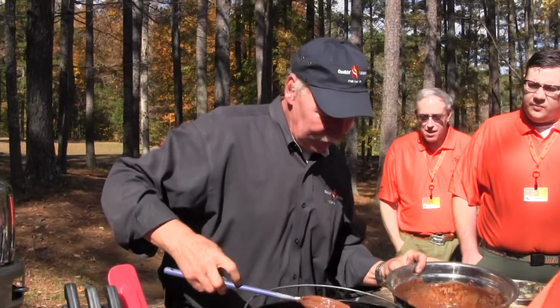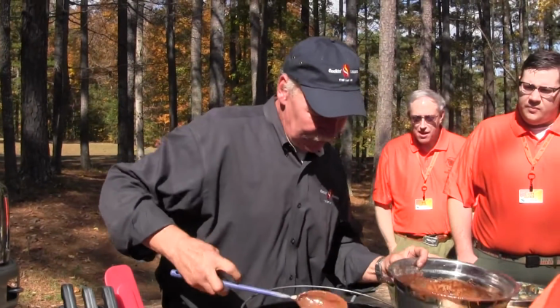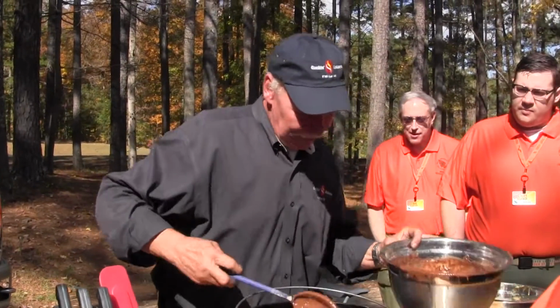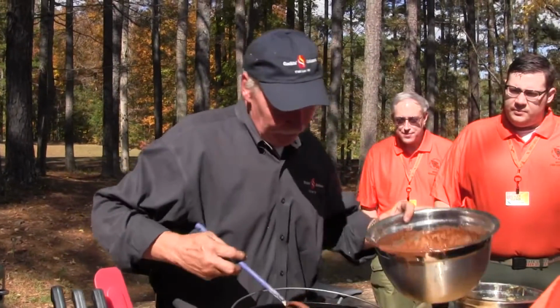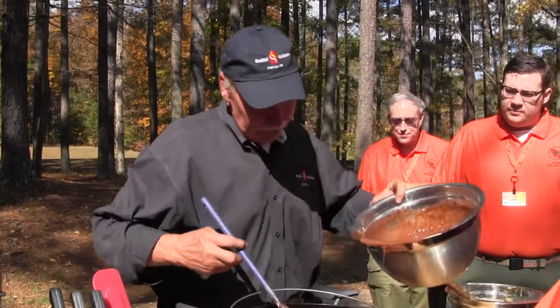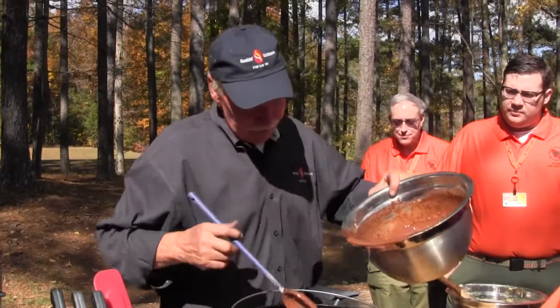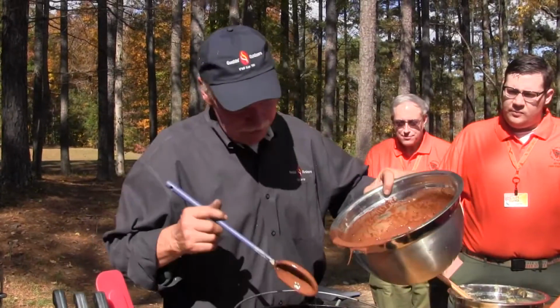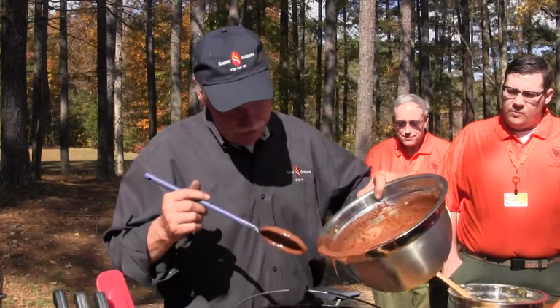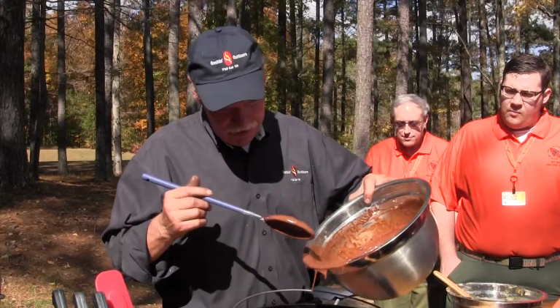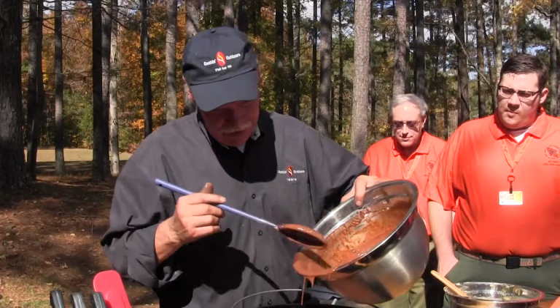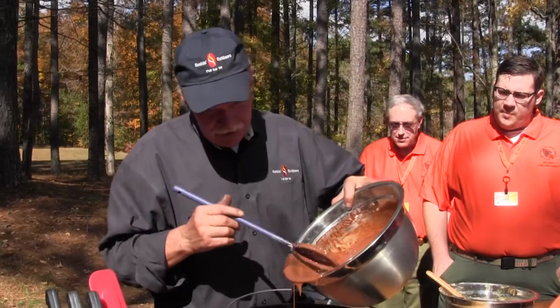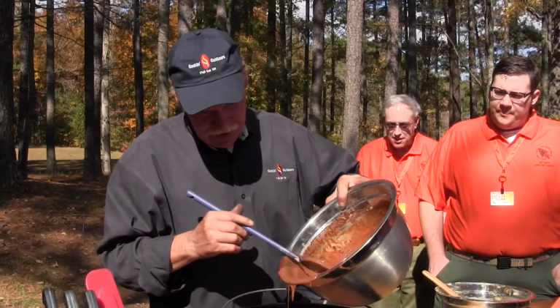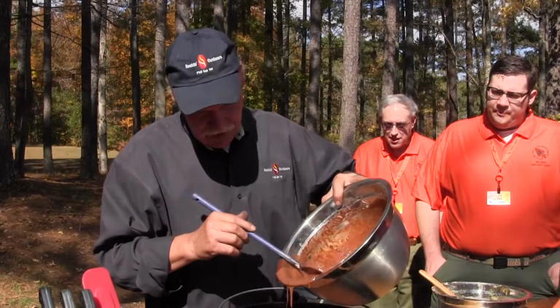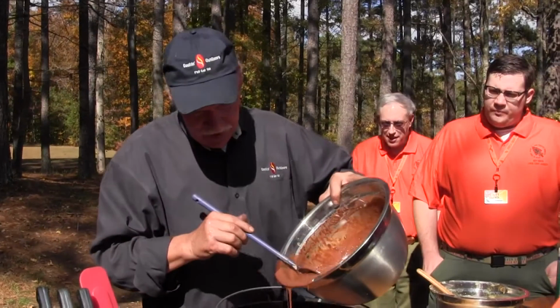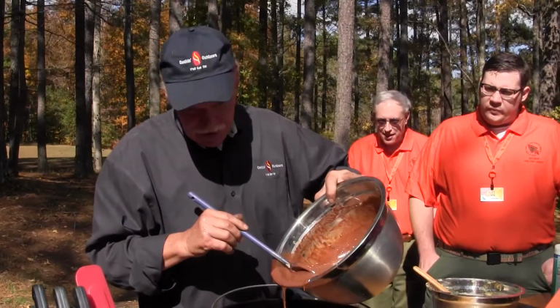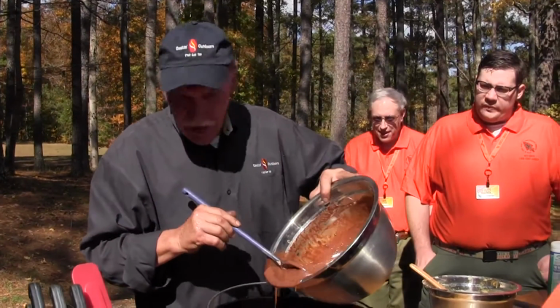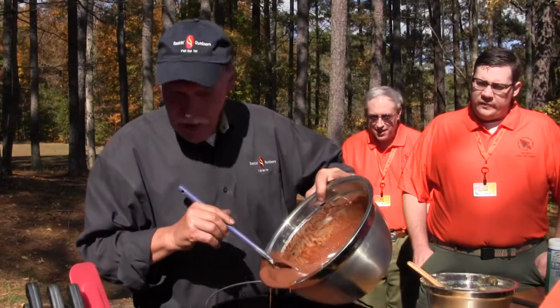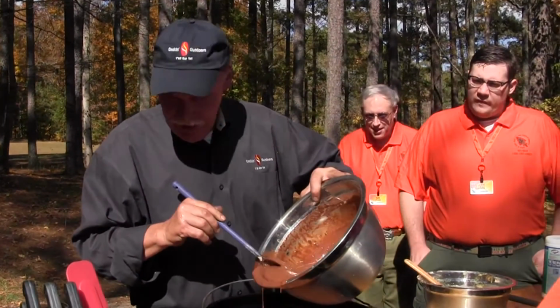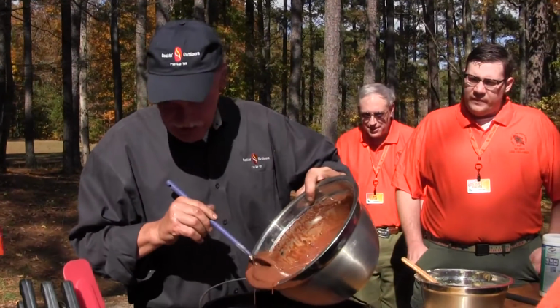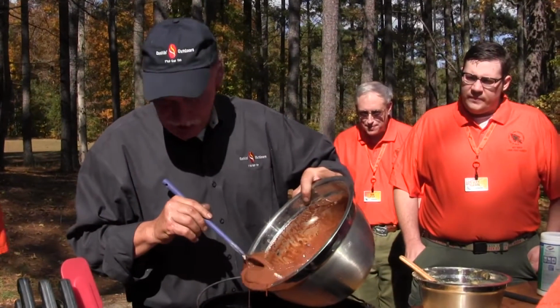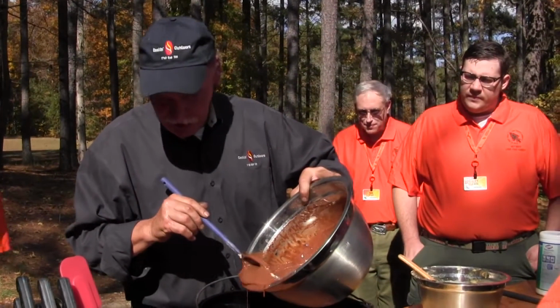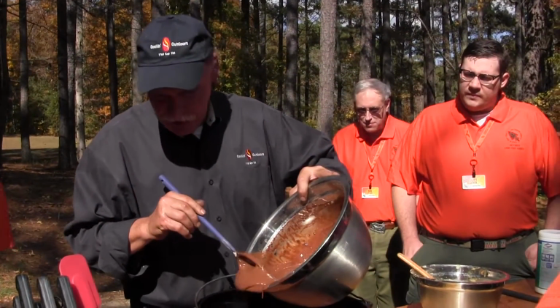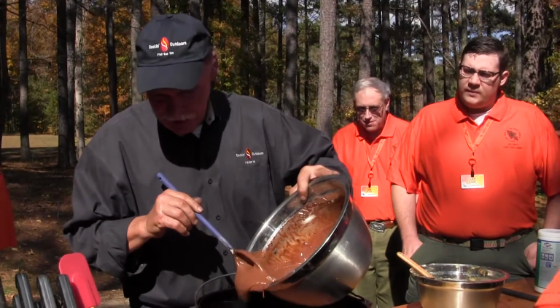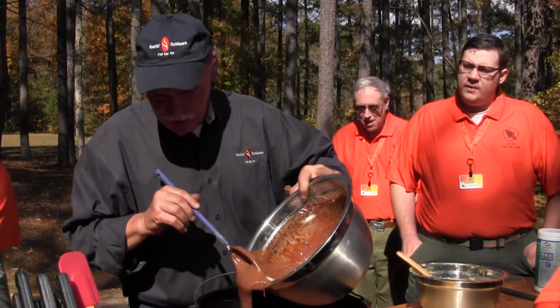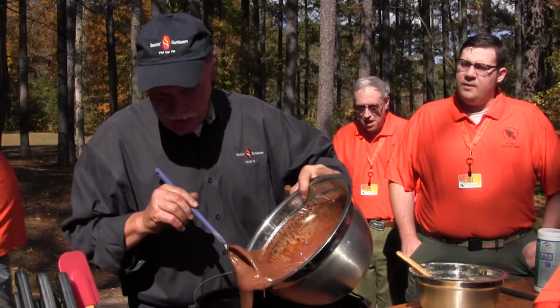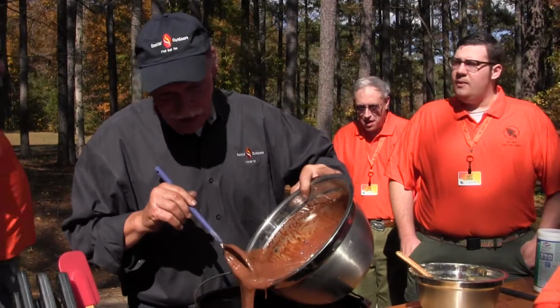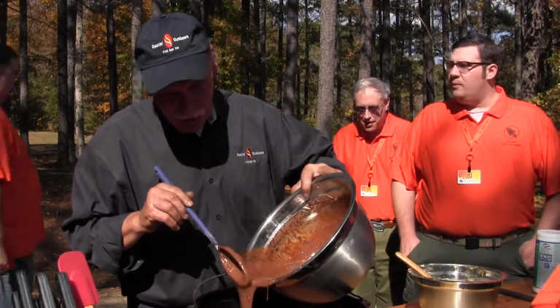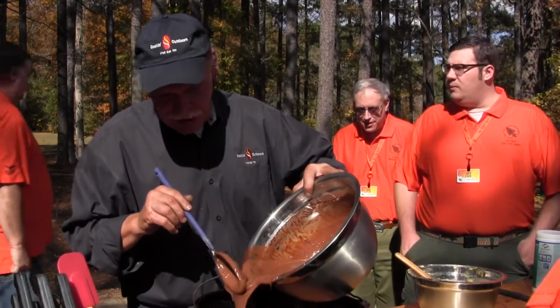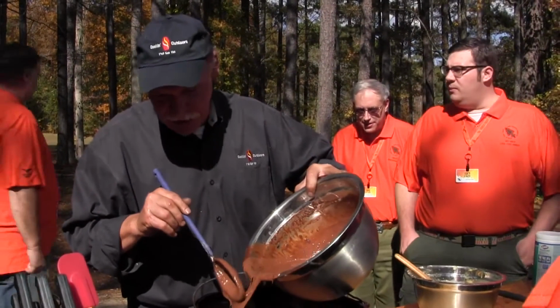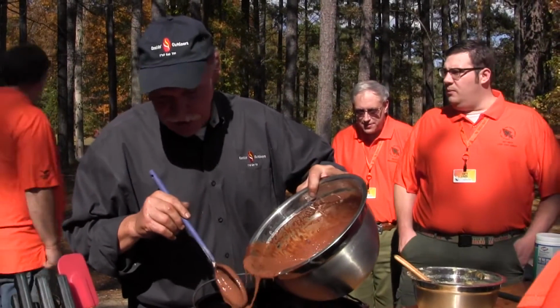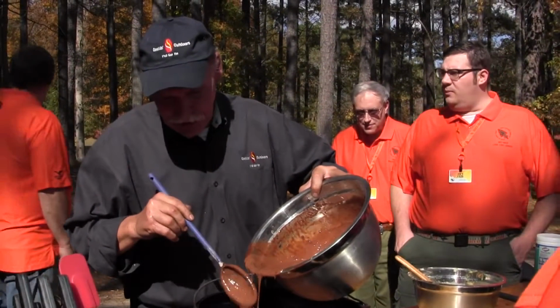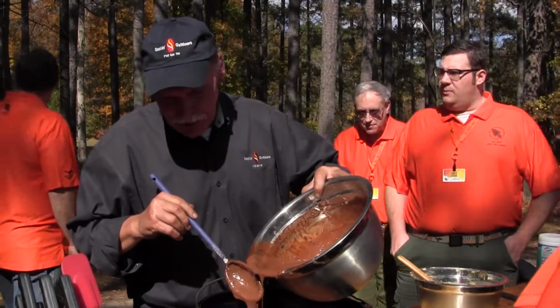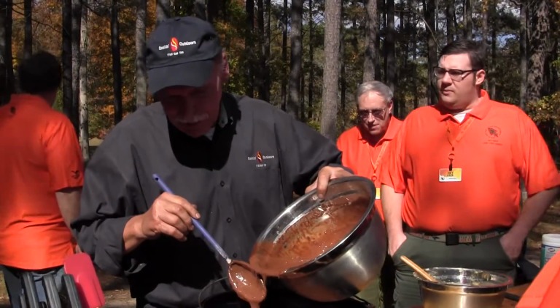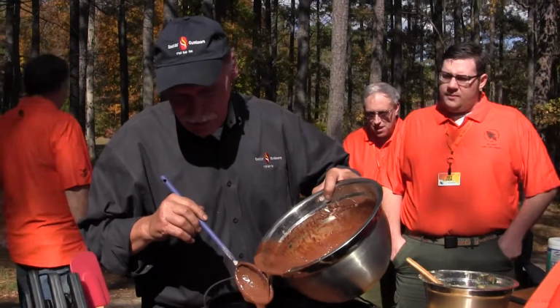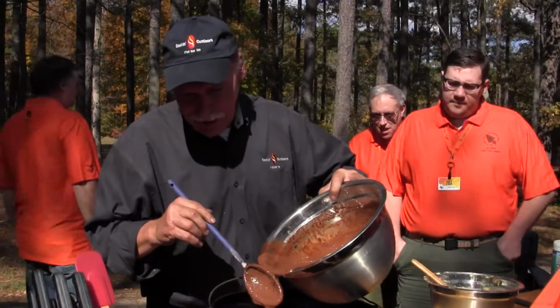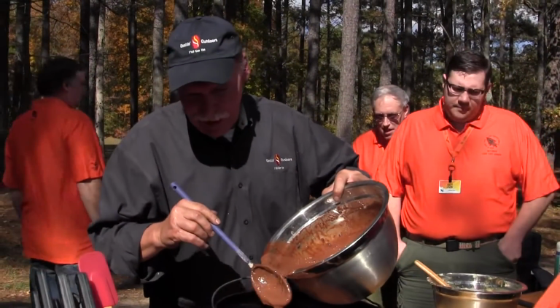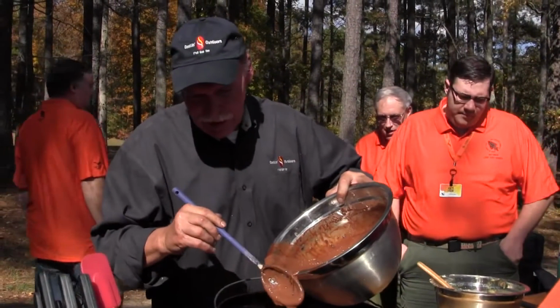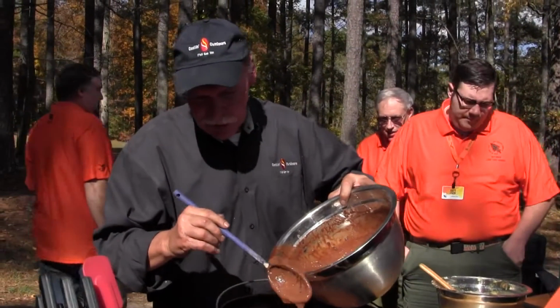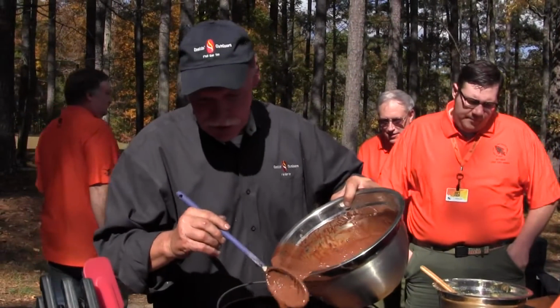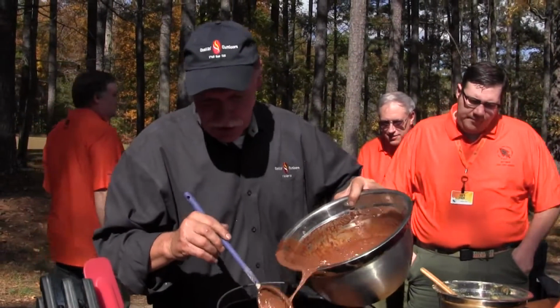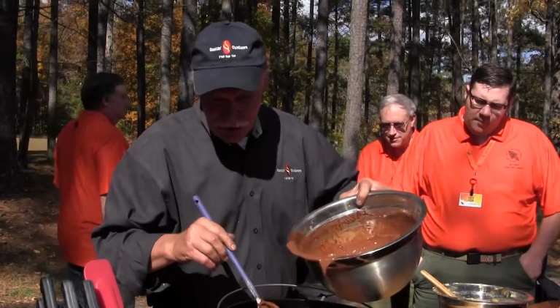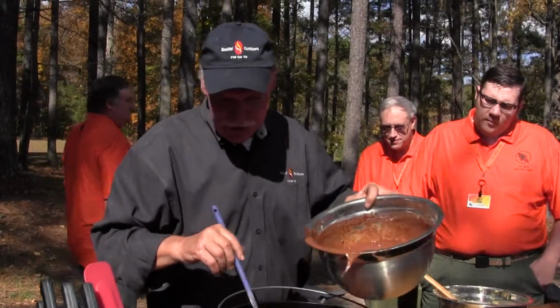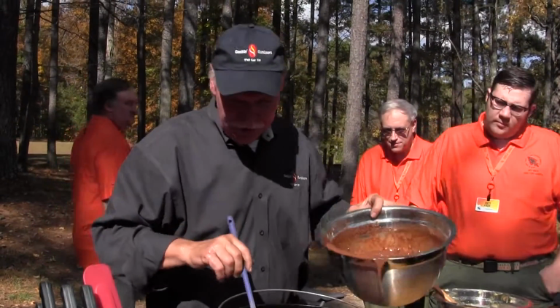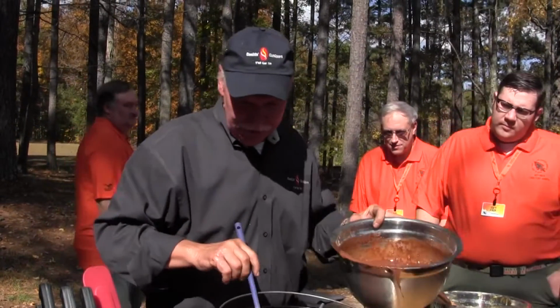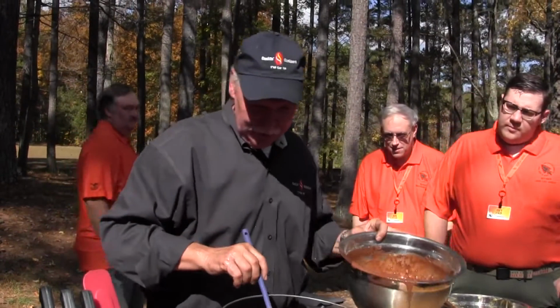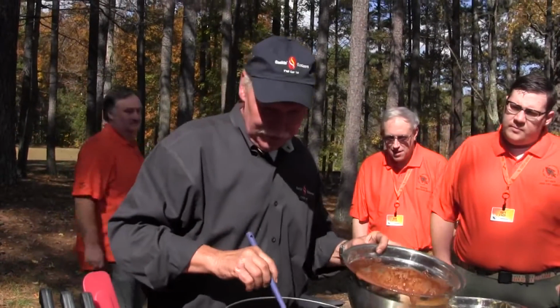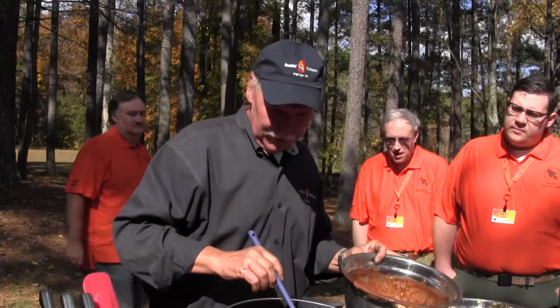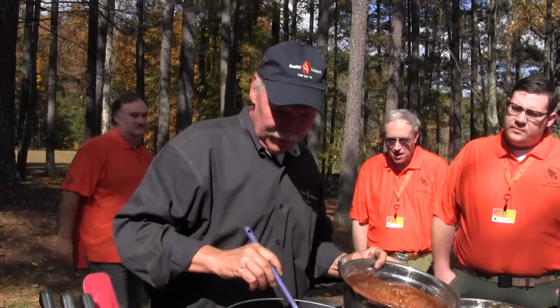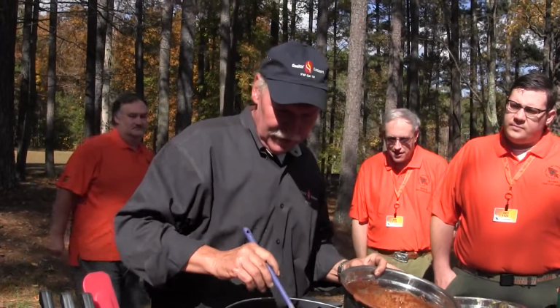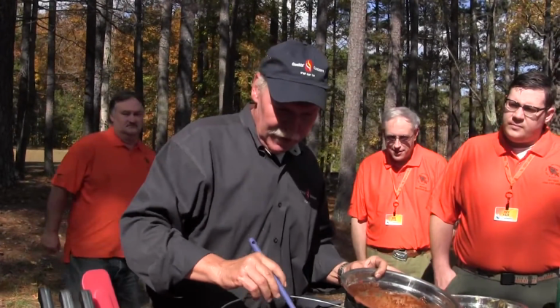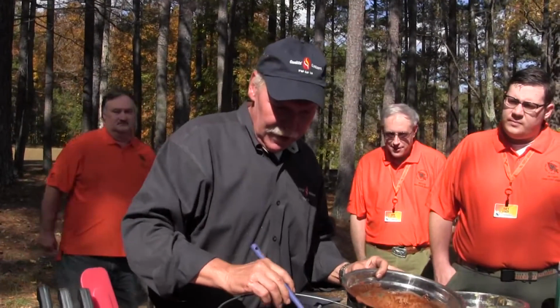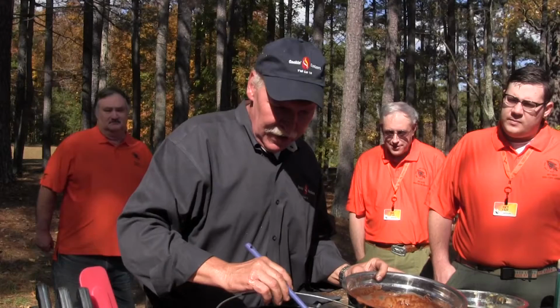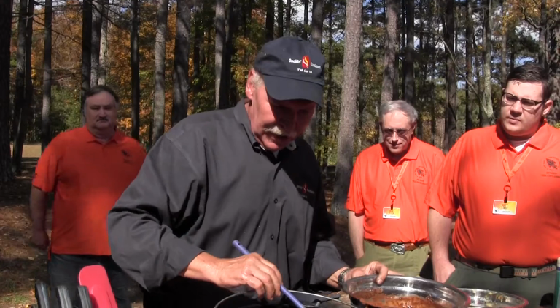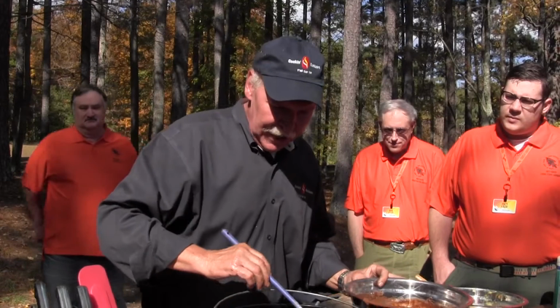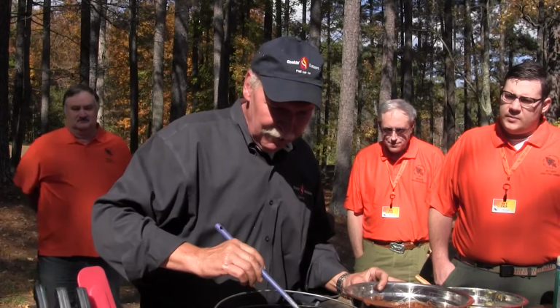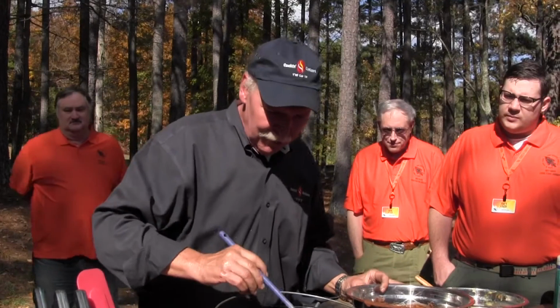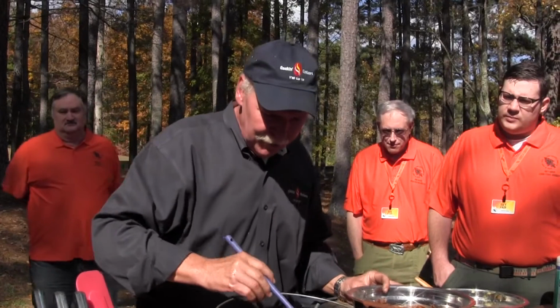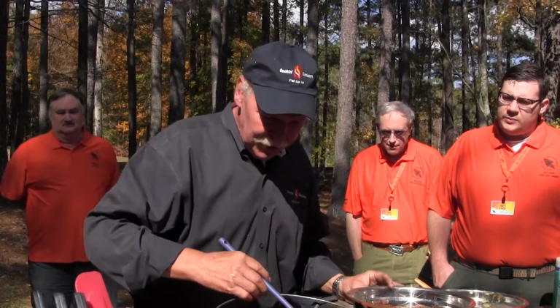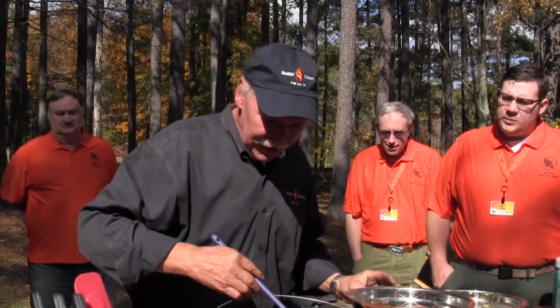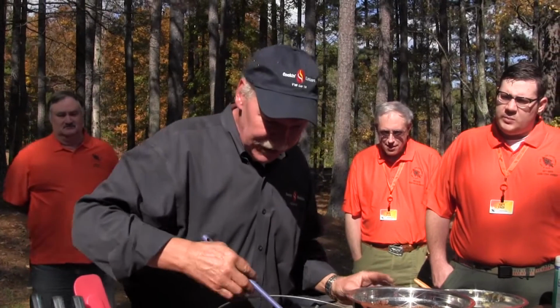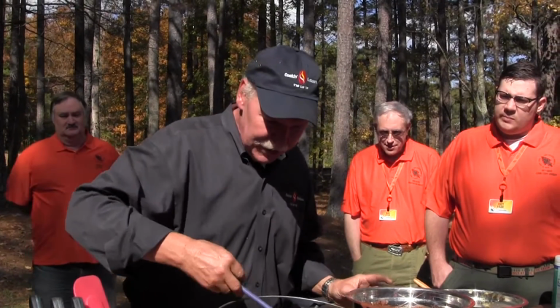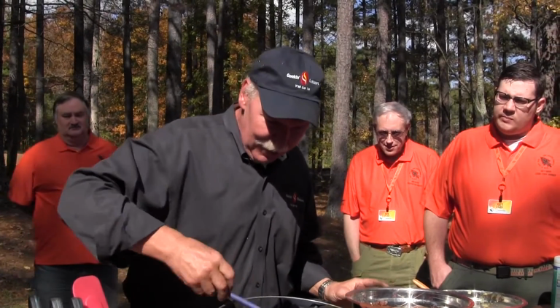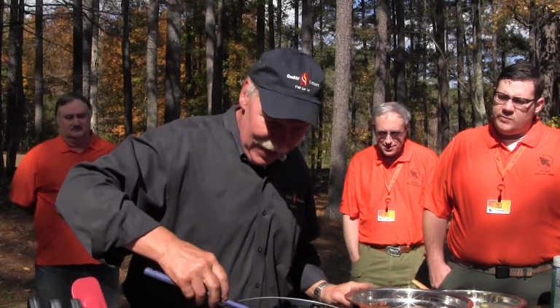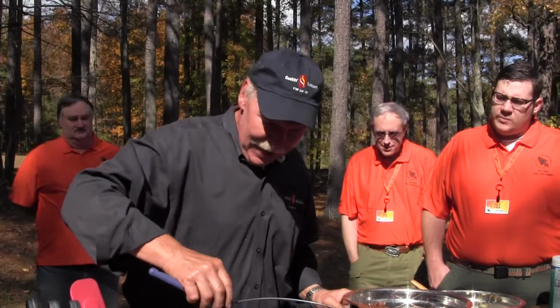What's that rubbed in there? Is that shortening or butter or what? That's shortening. I always treat my pots with shortening to keep them from sticking so bad.